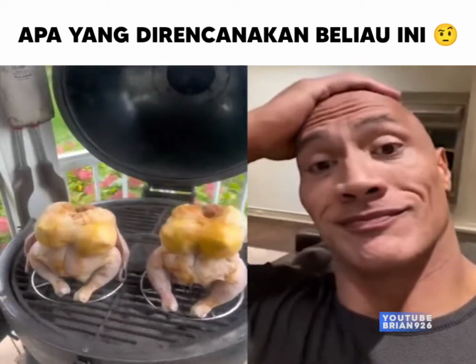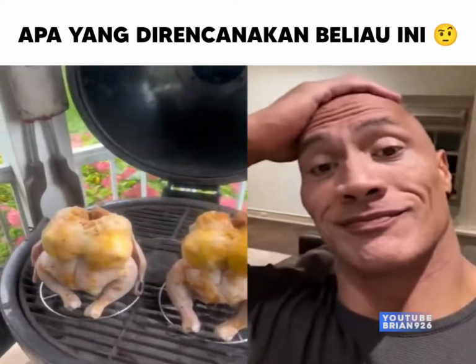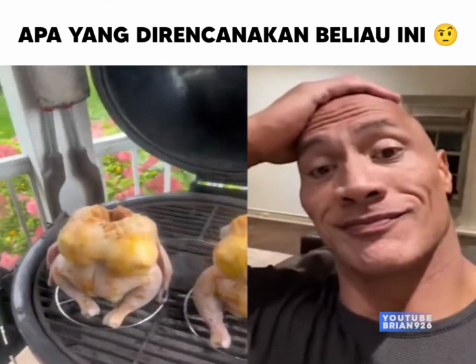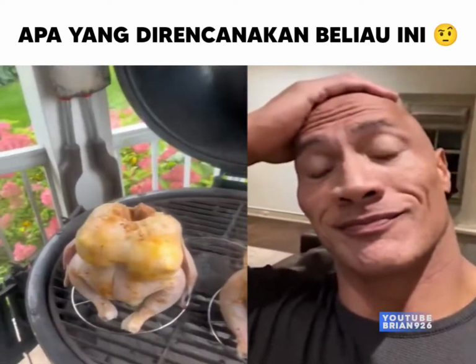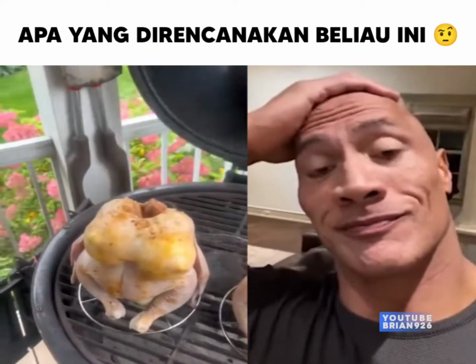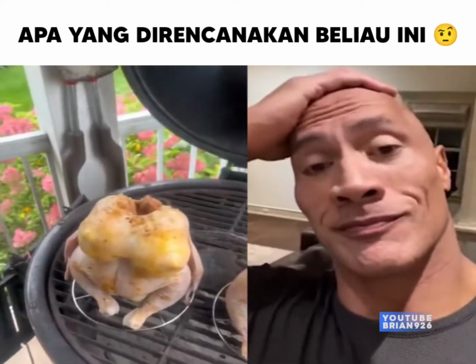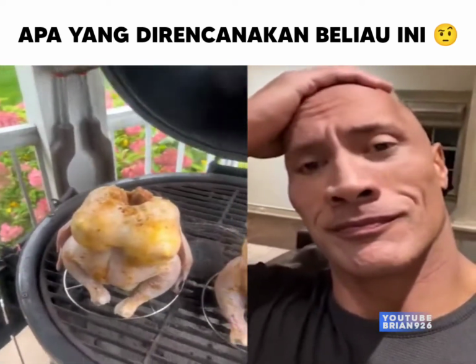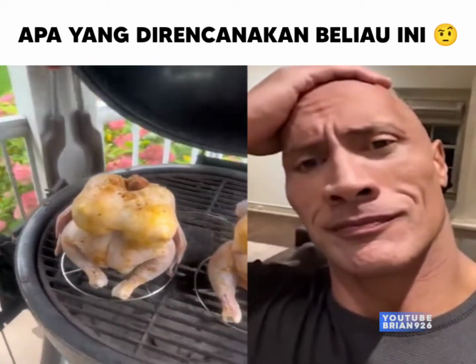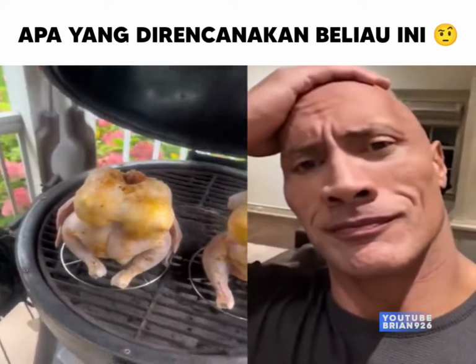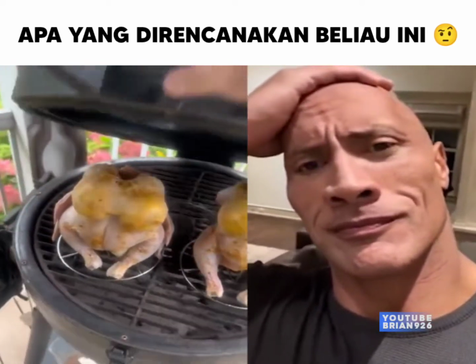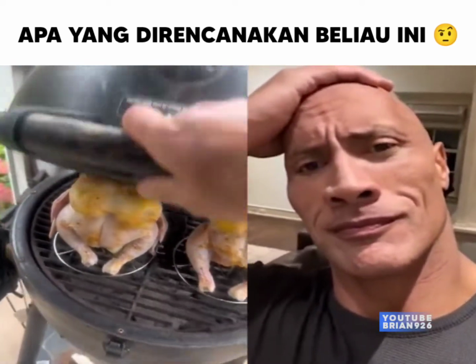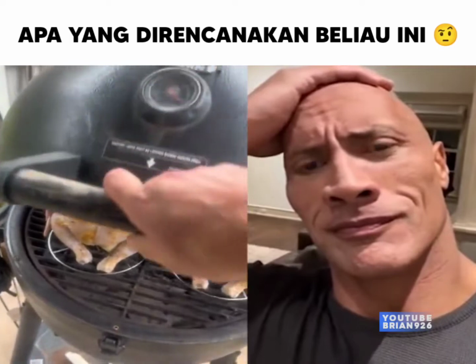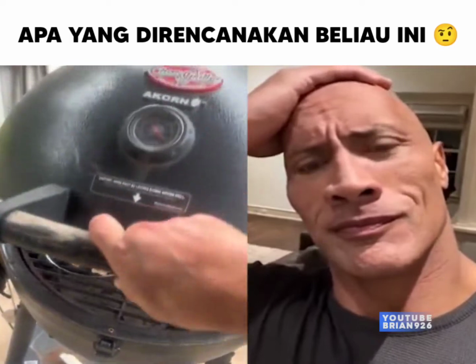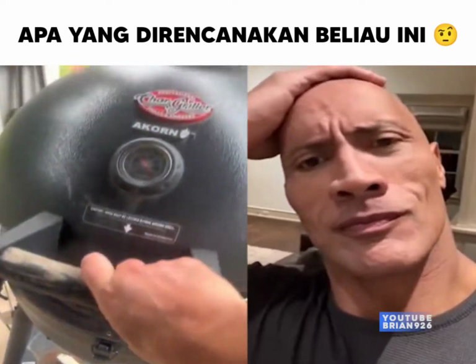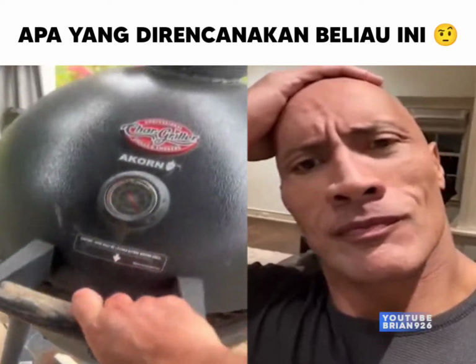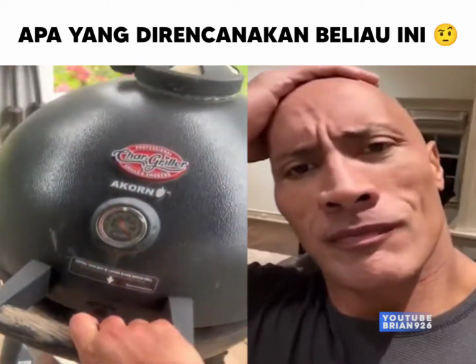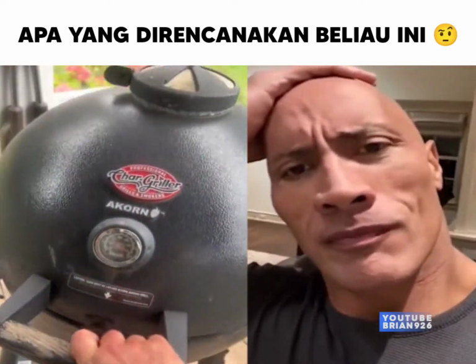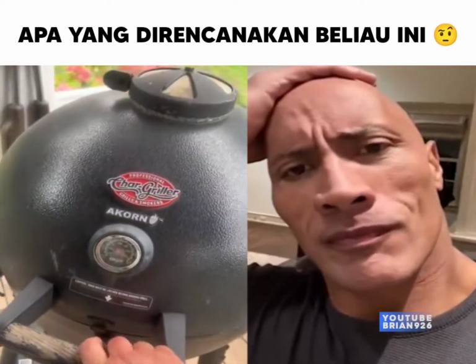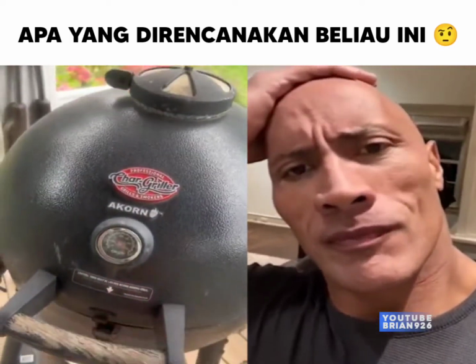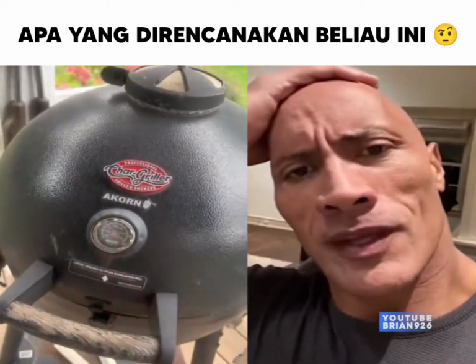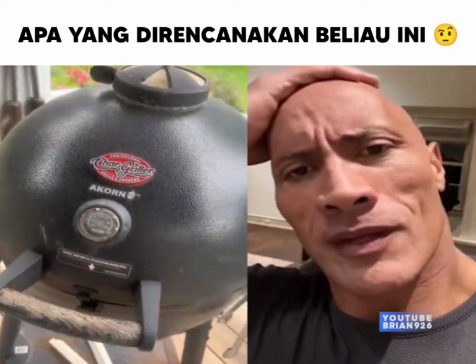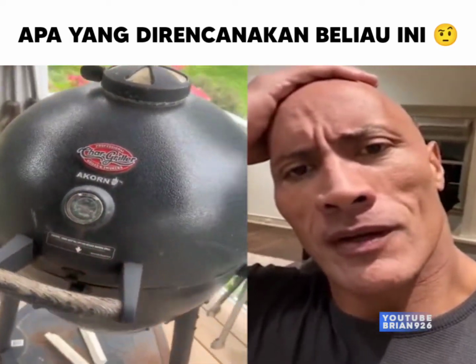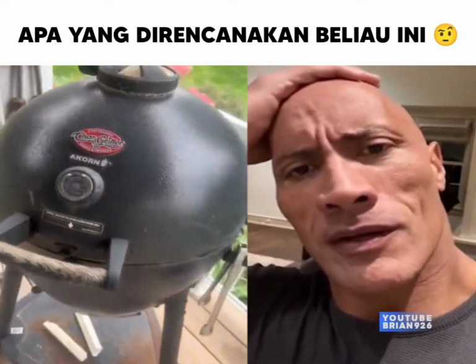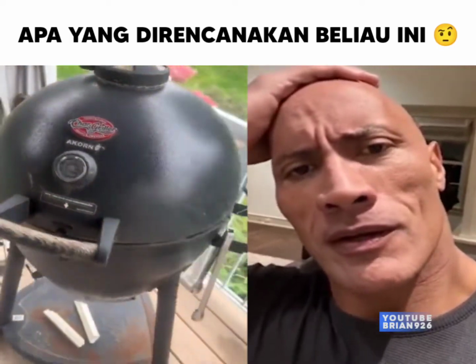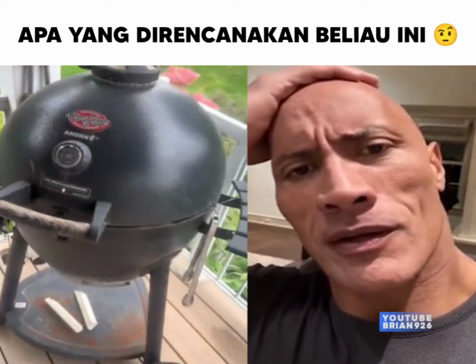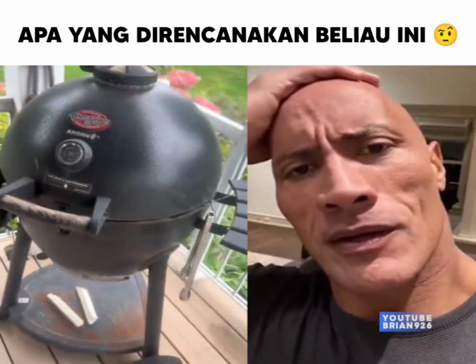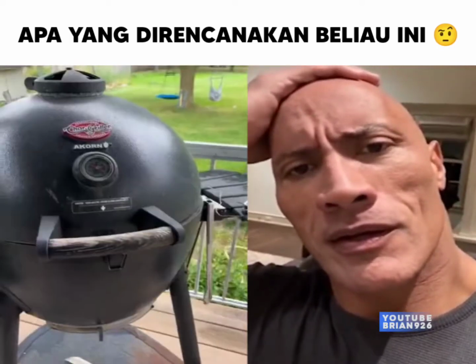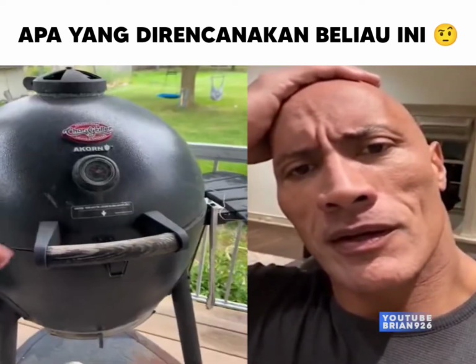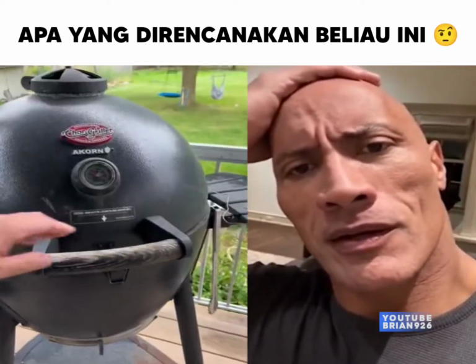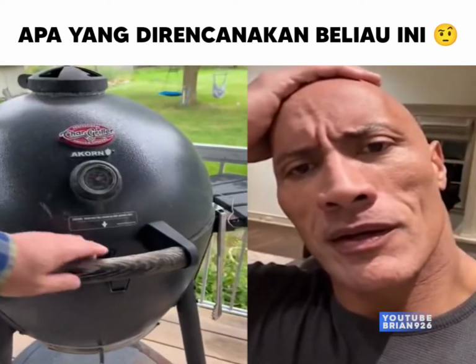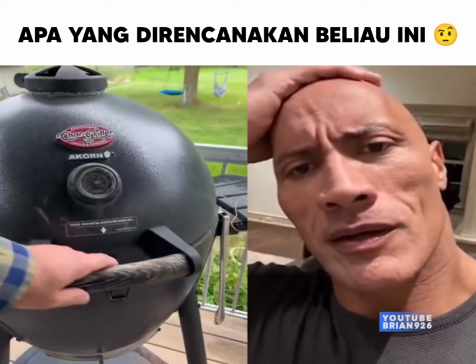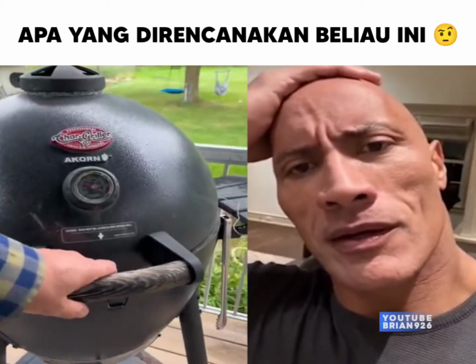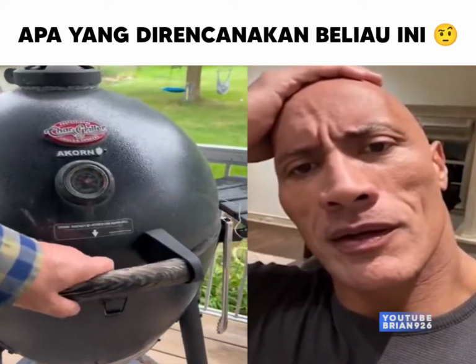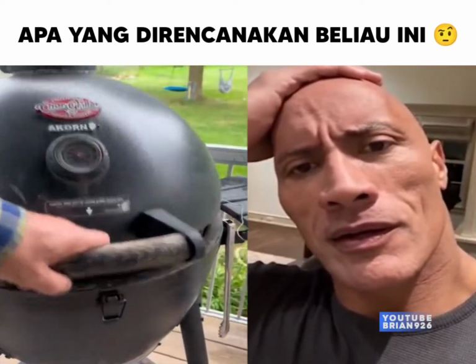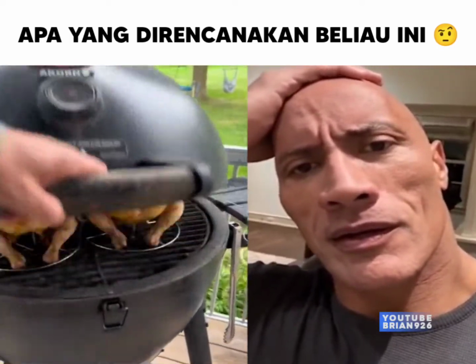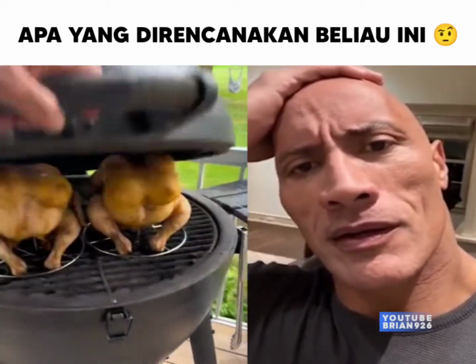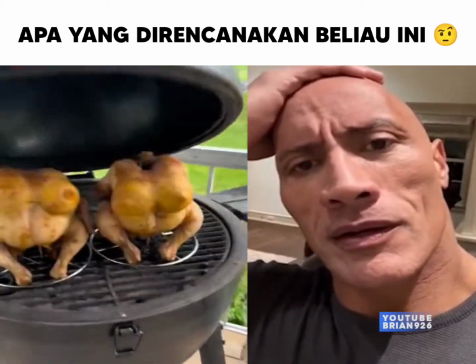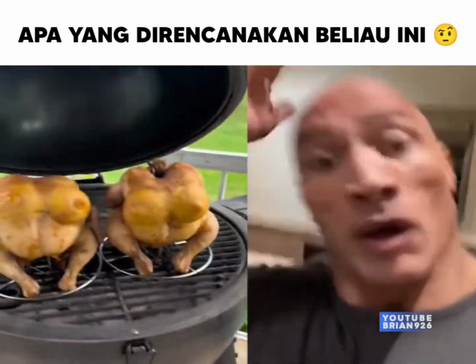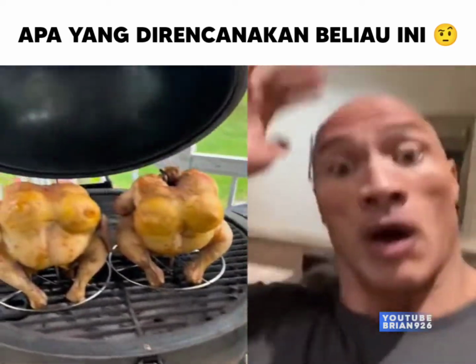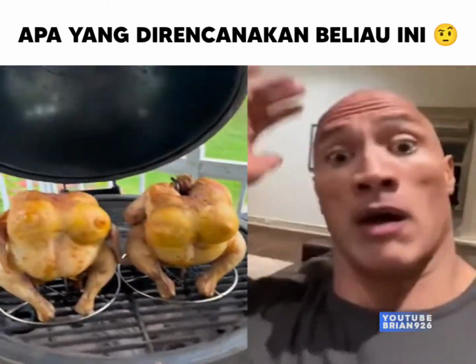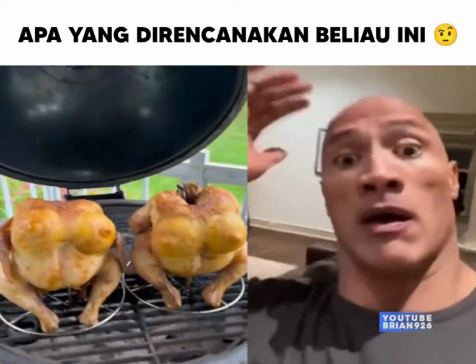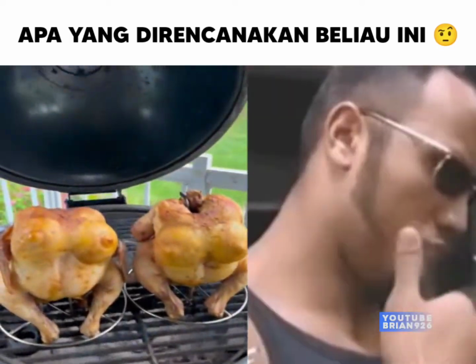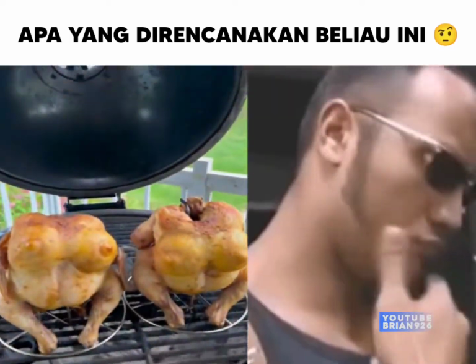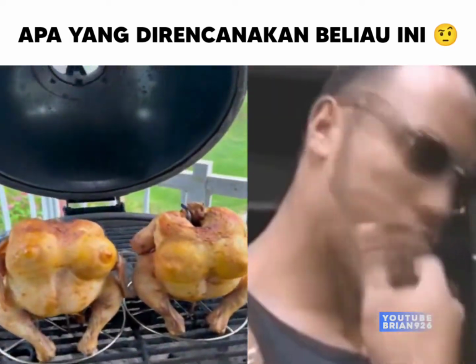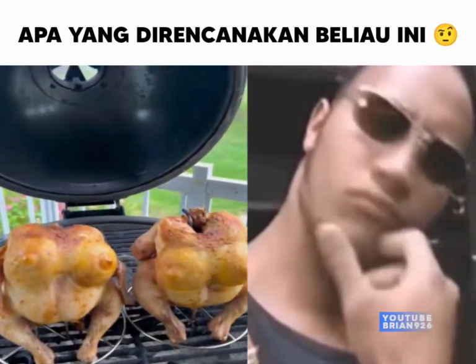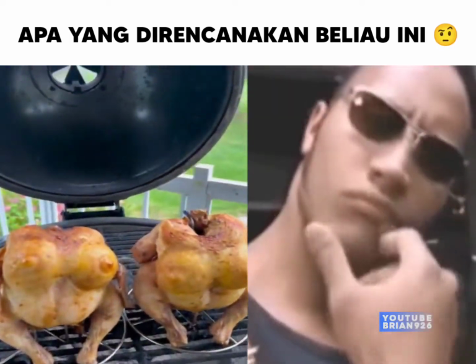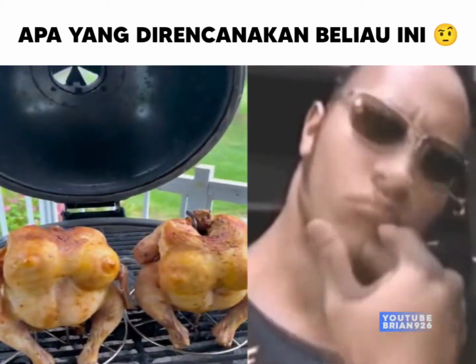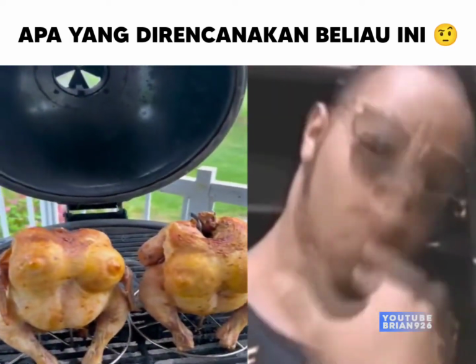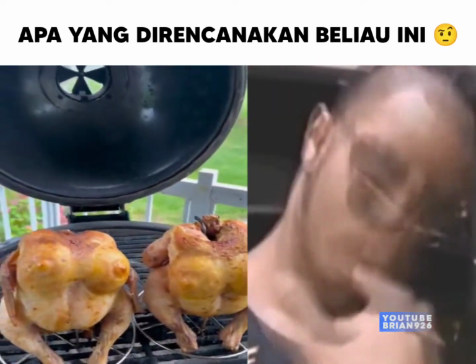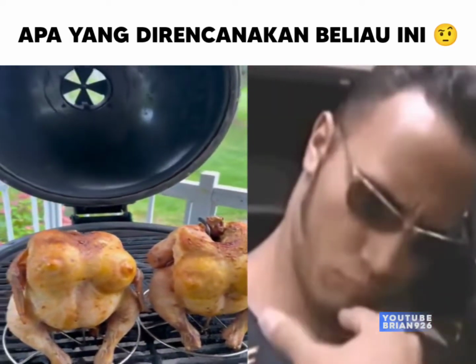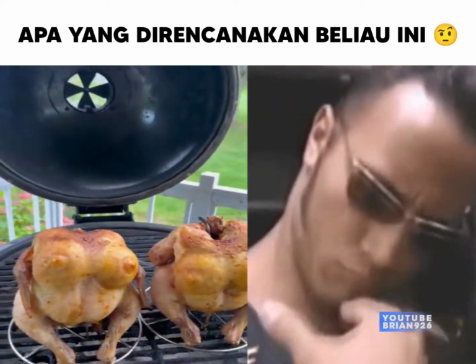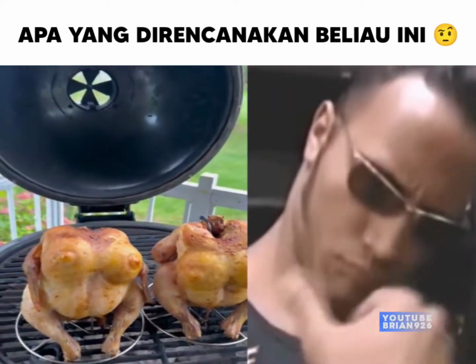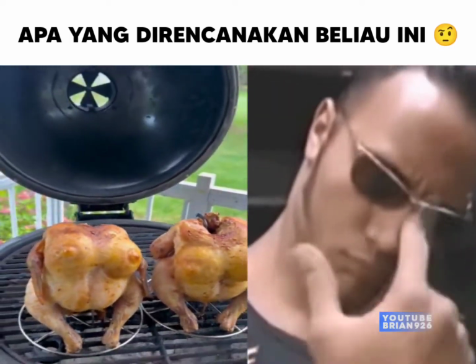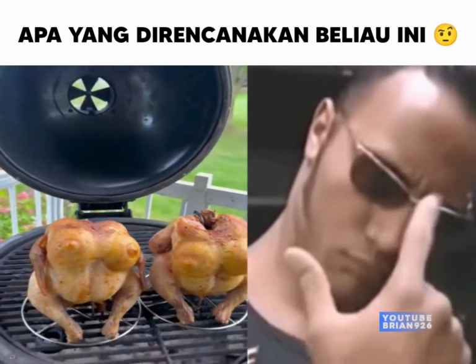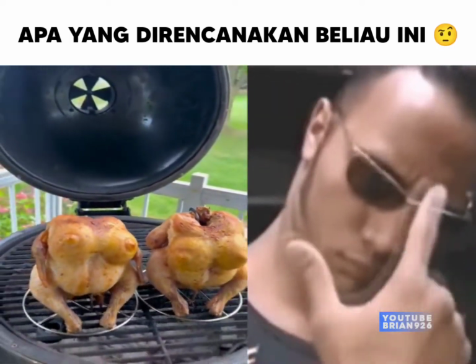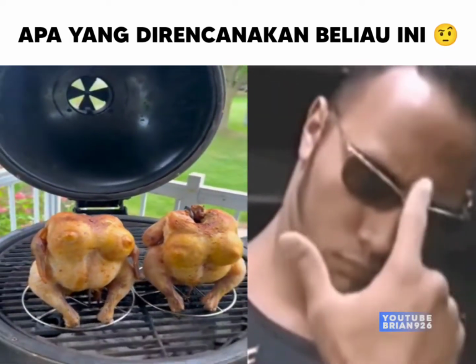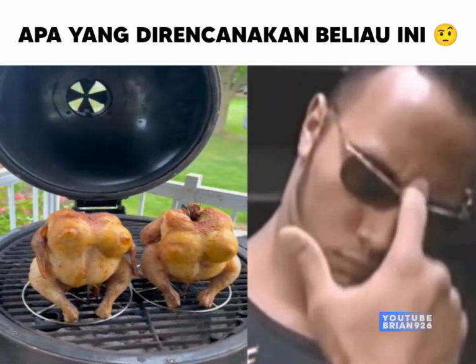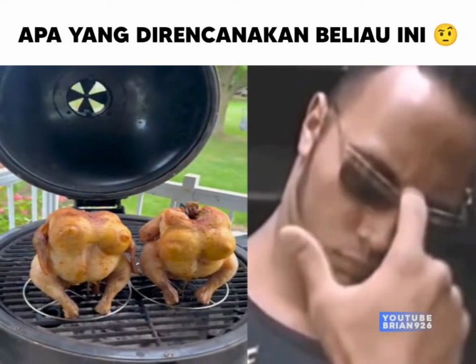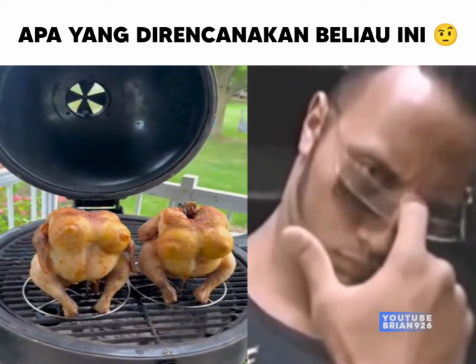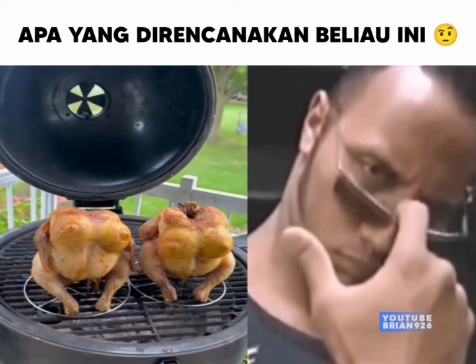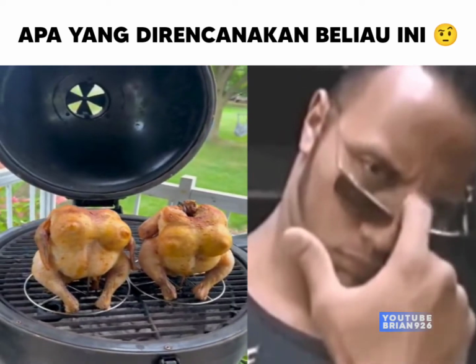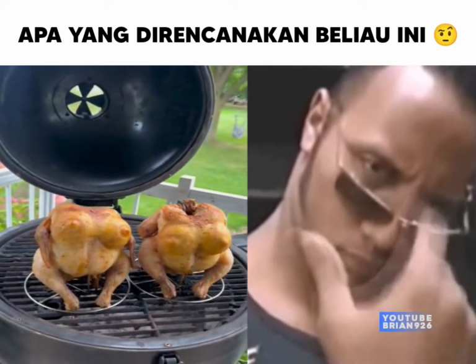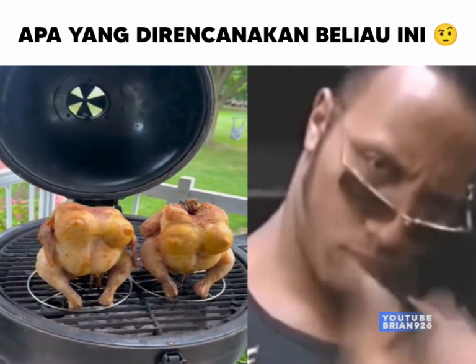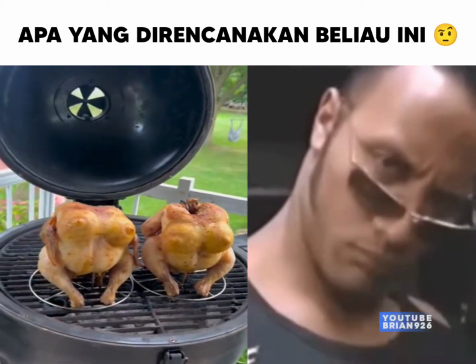But keep that beer can rack — it works real nice without the beer can. This way the air passes through the cavity, heating the inside as well.